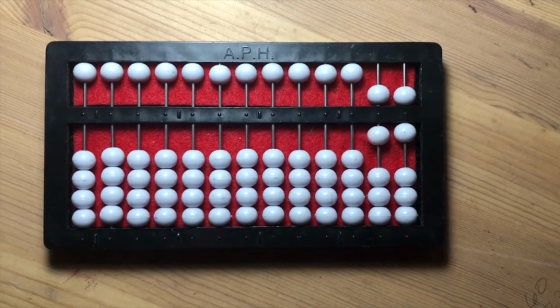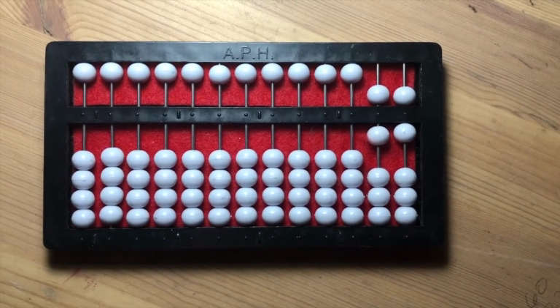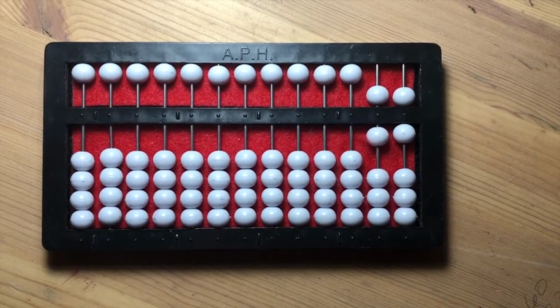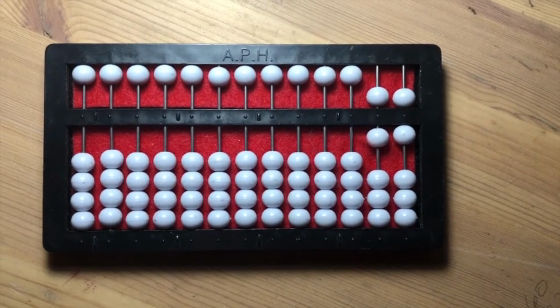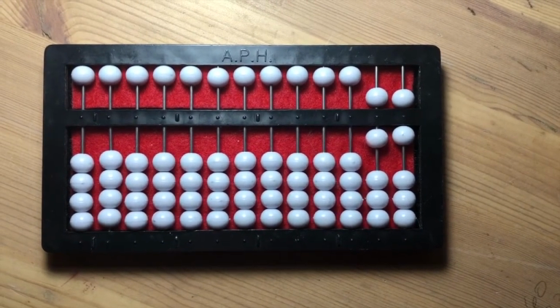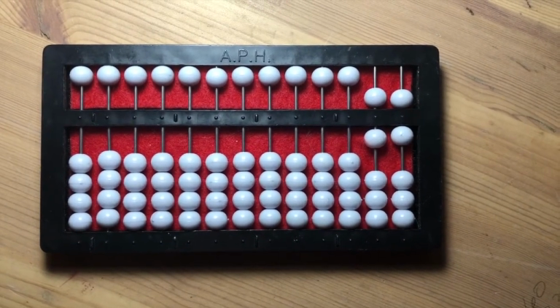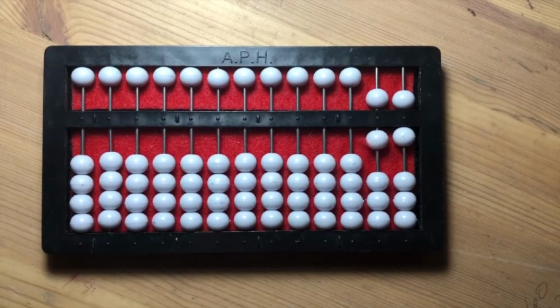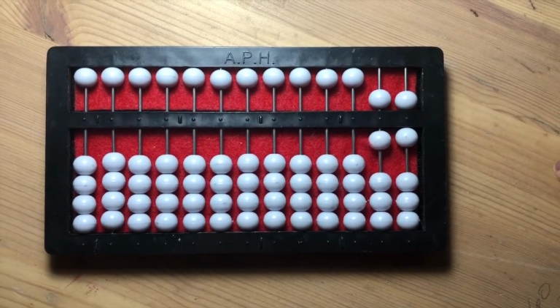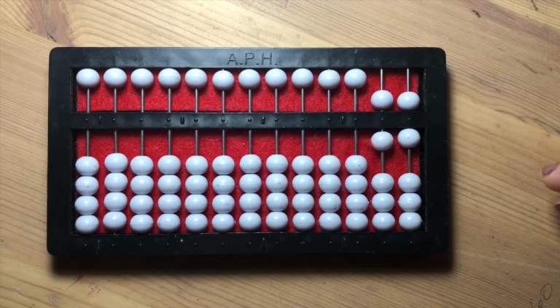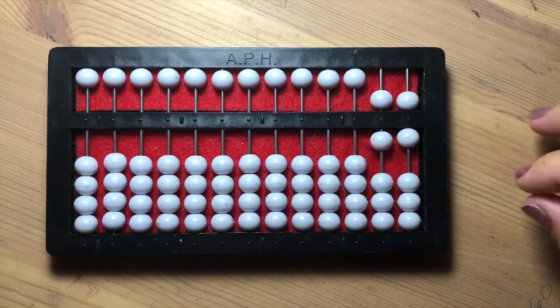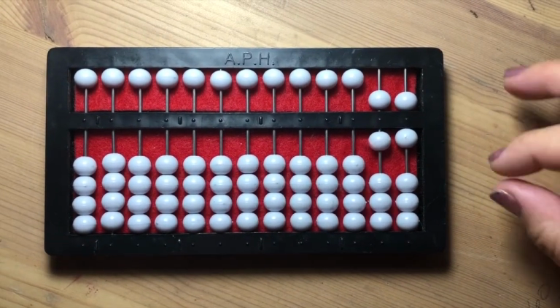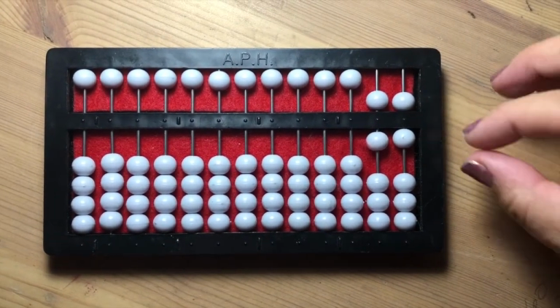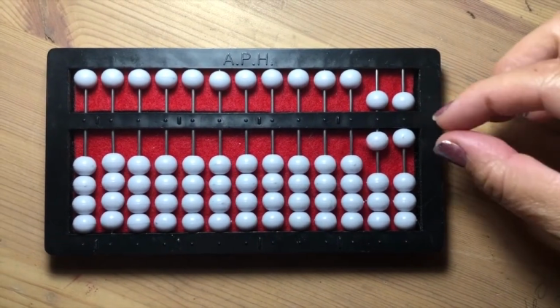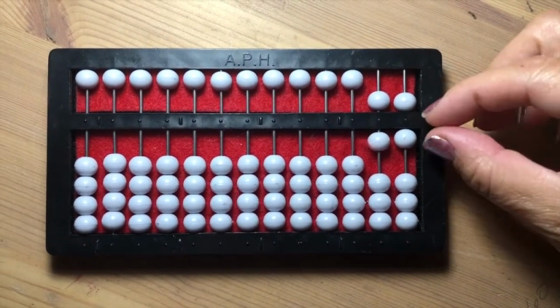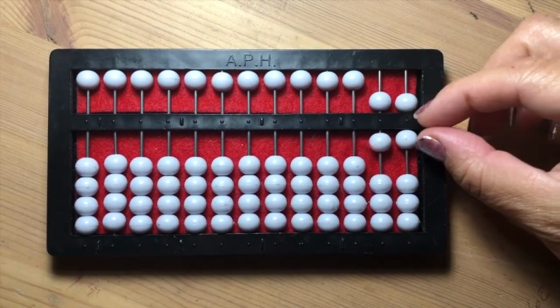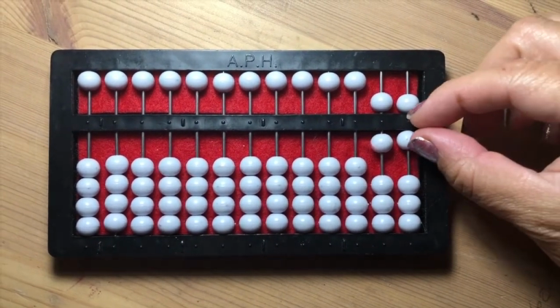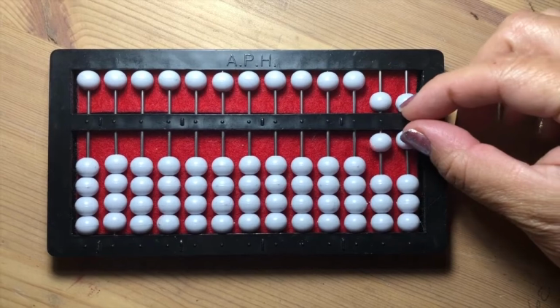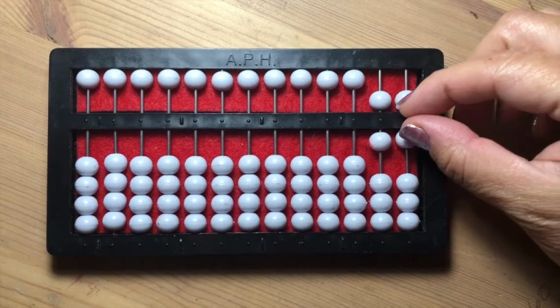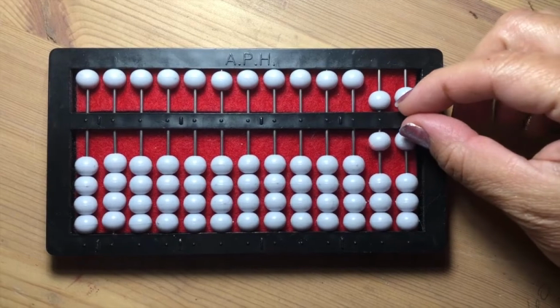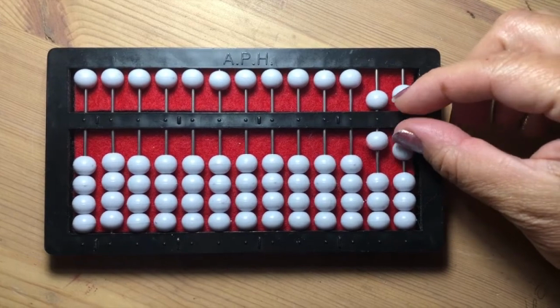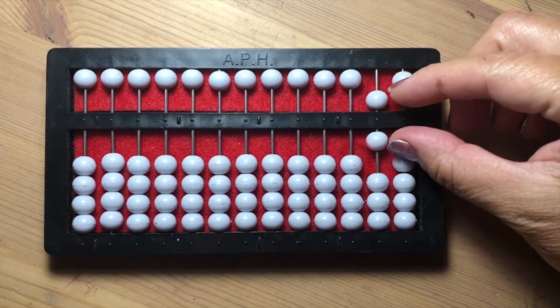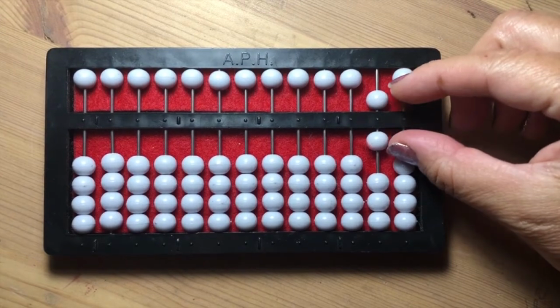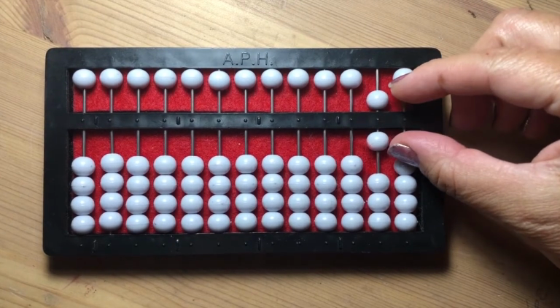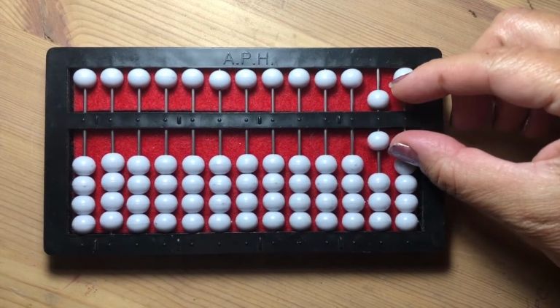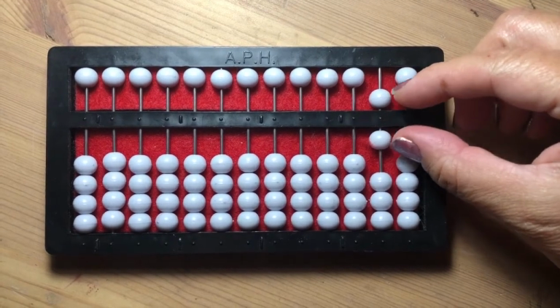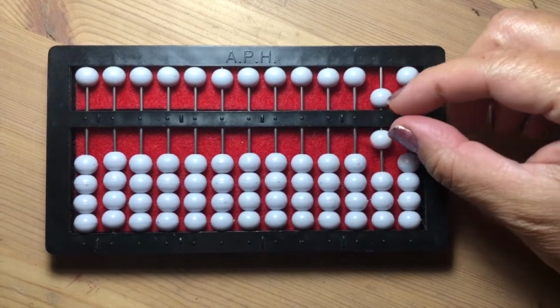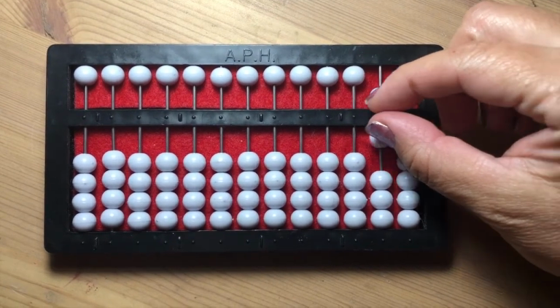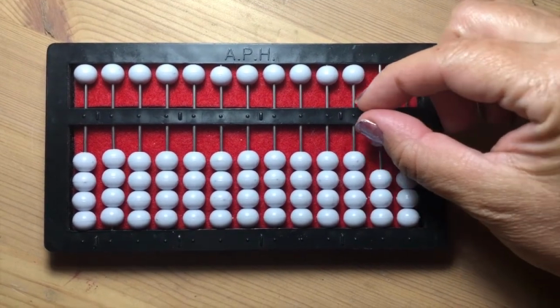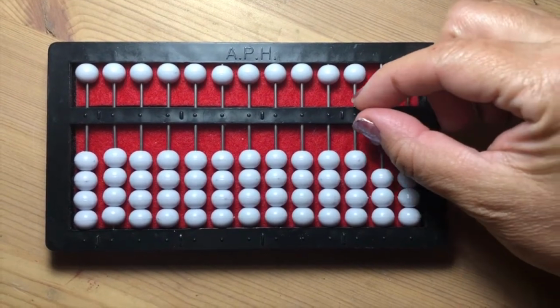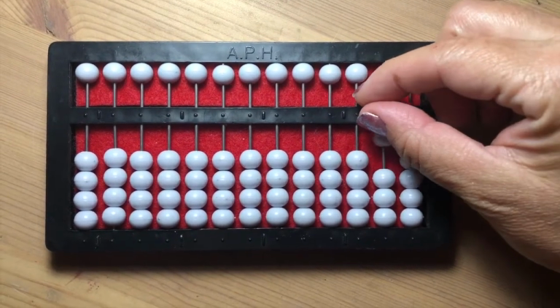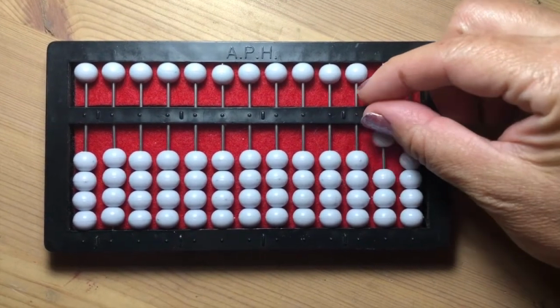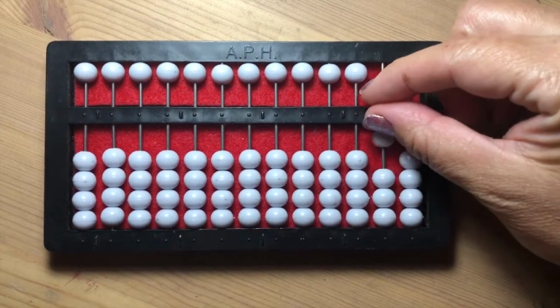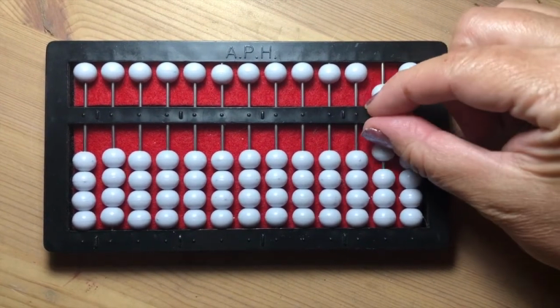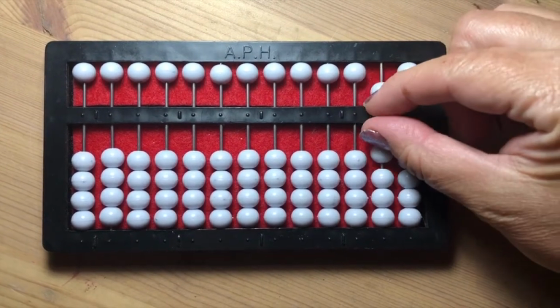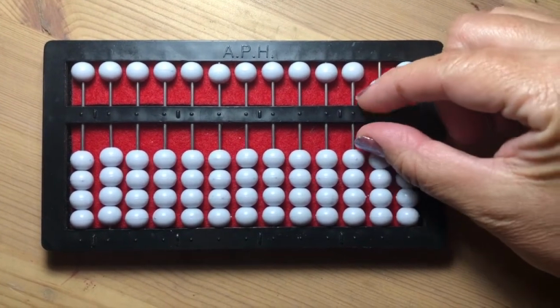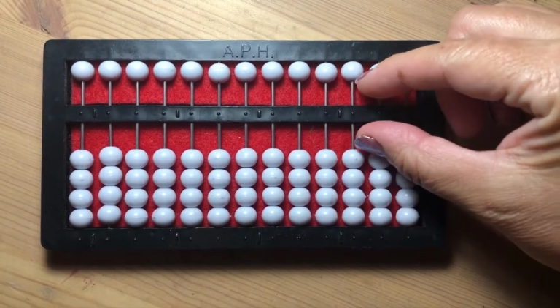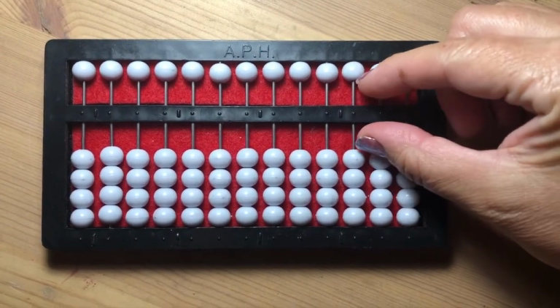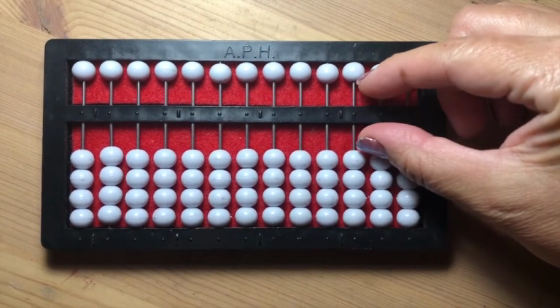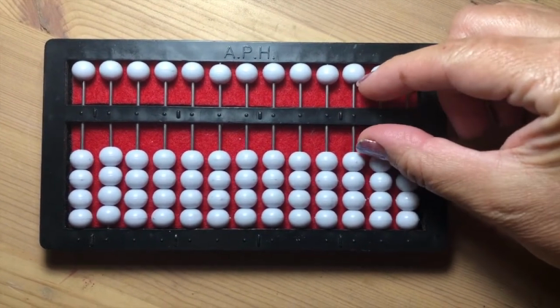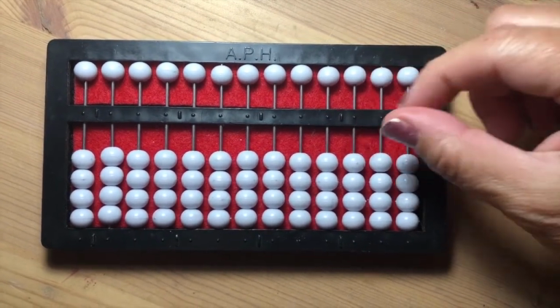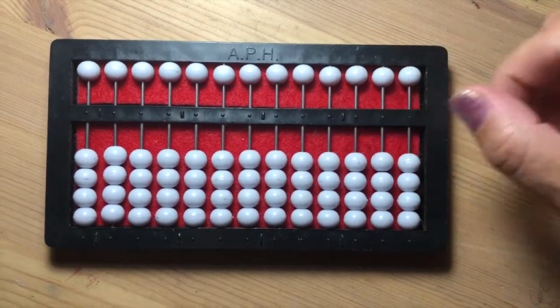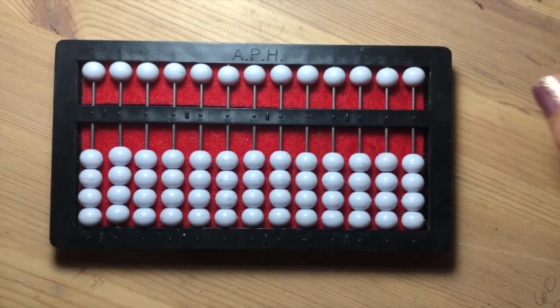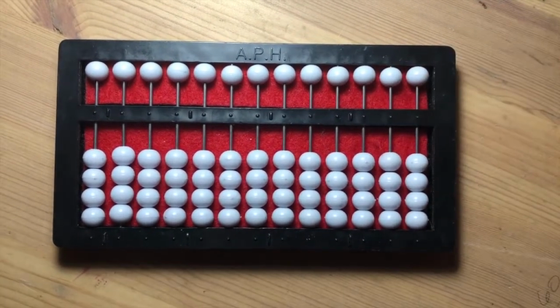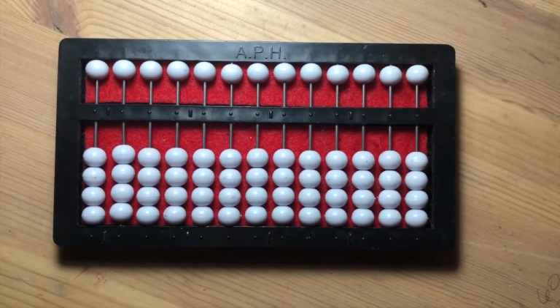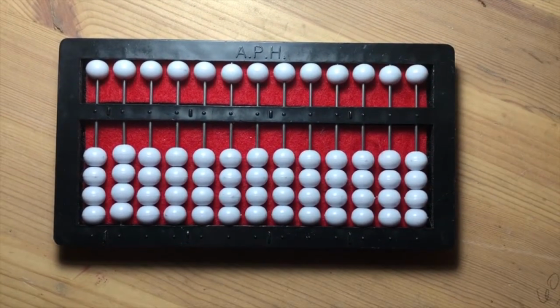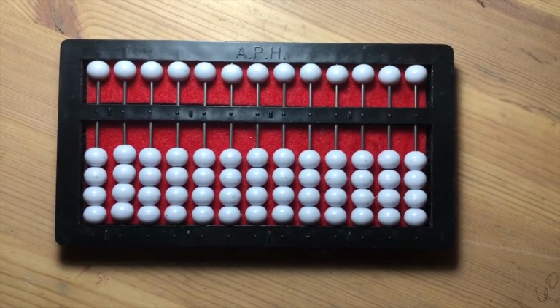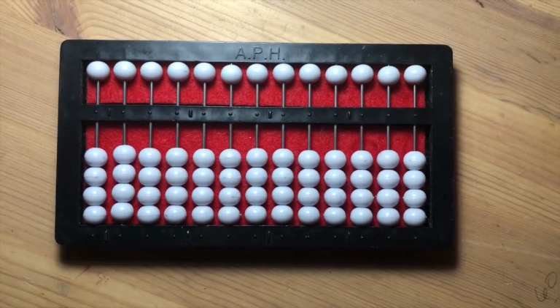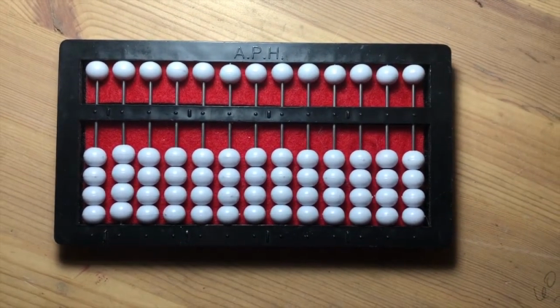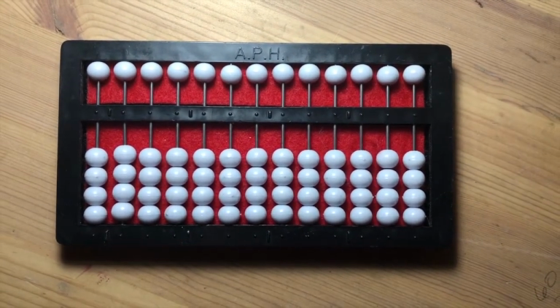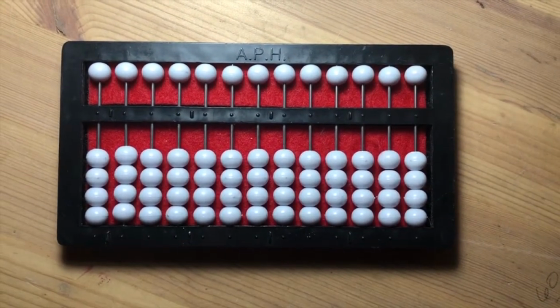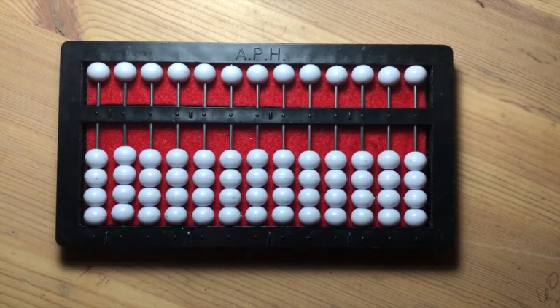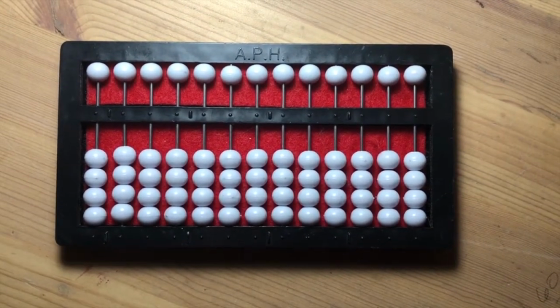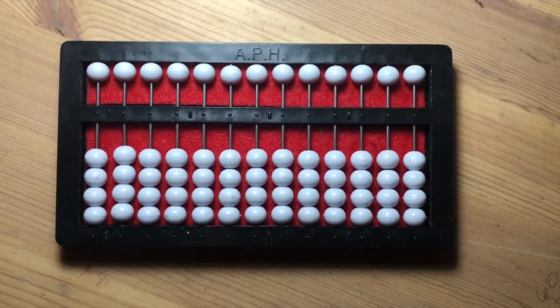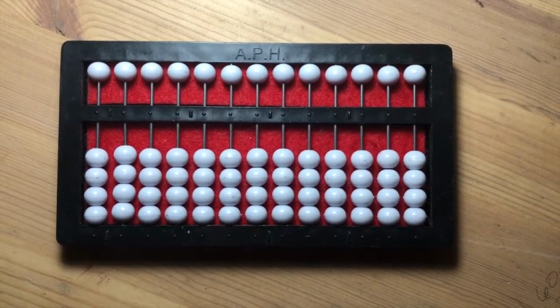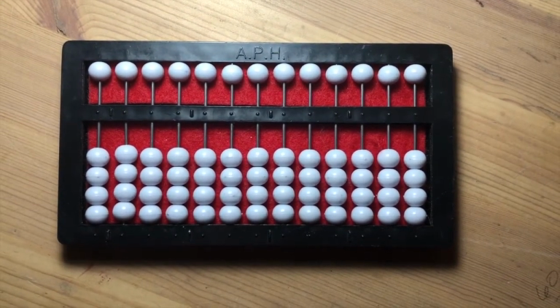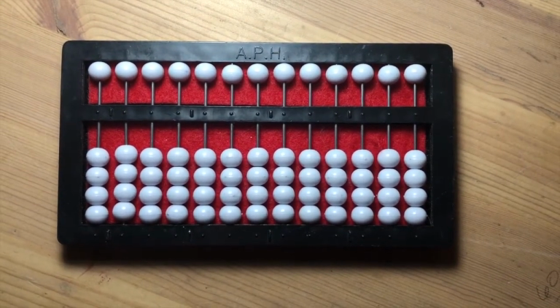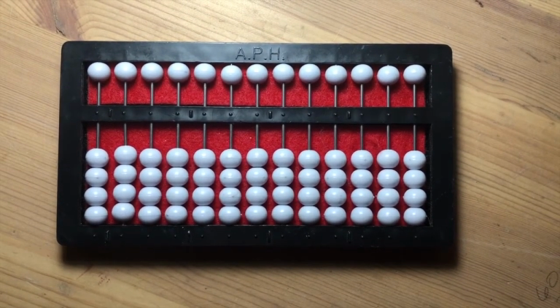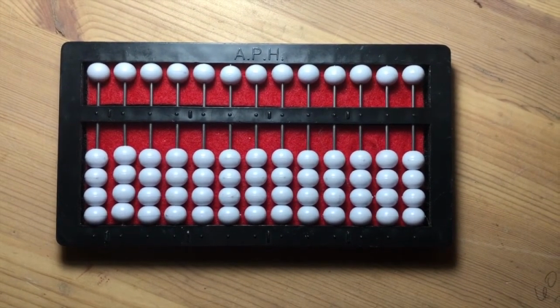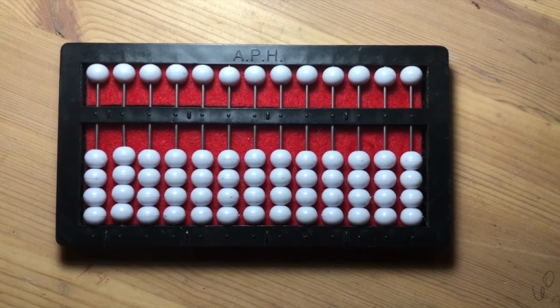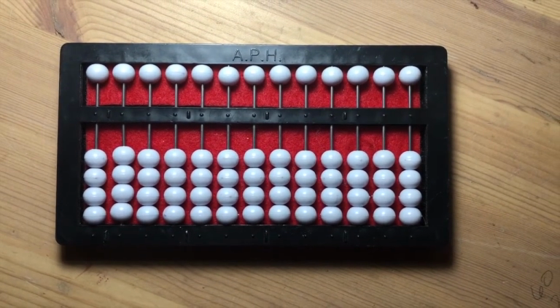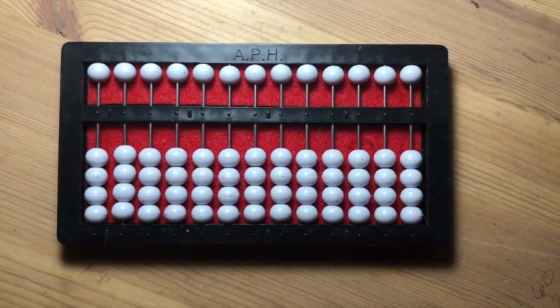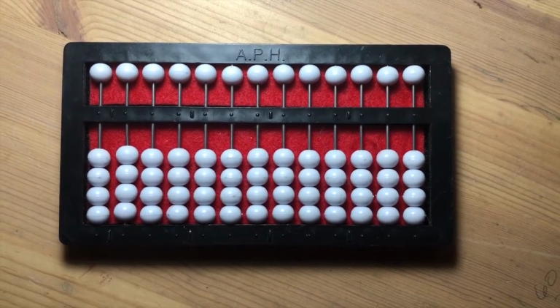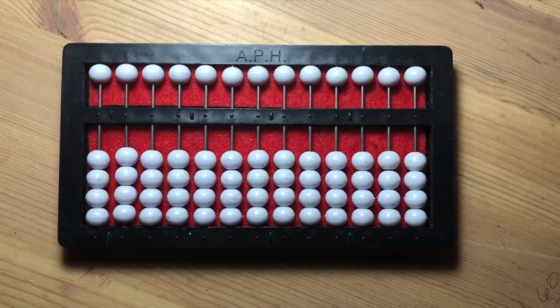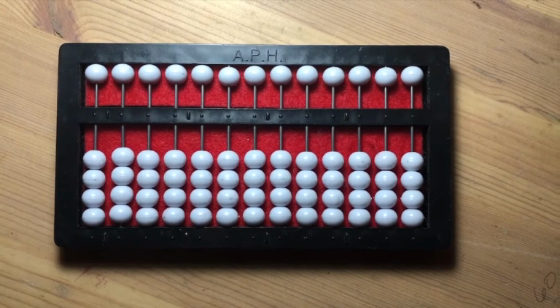When all the beads are pushed away from the horizontal bar, this indicates that the abacus is cleared.